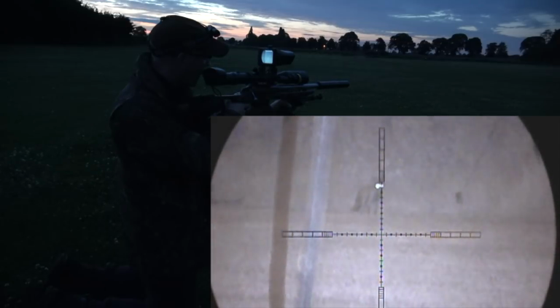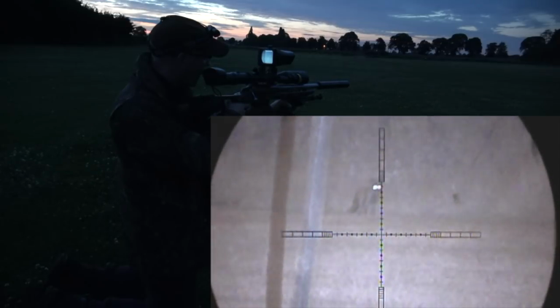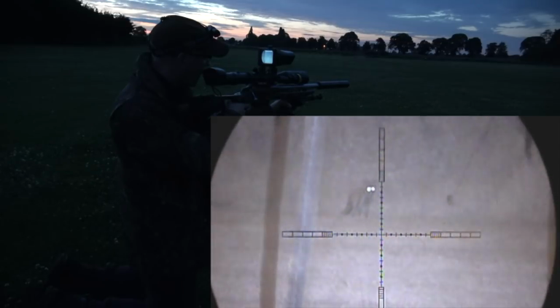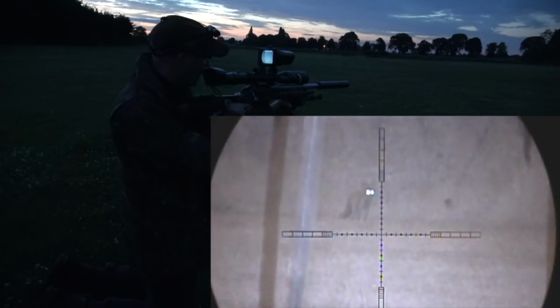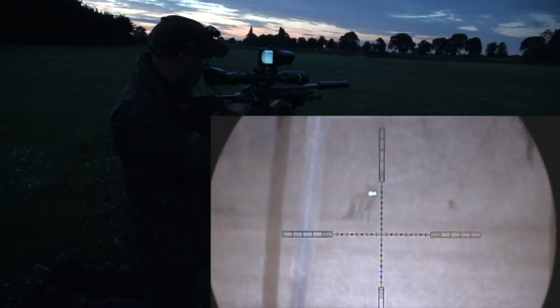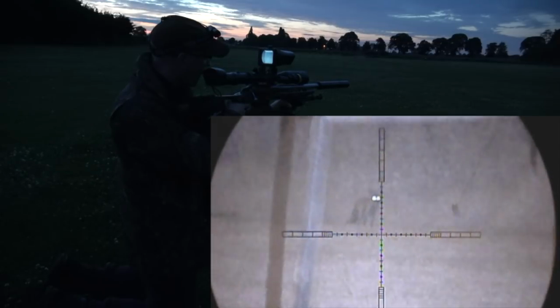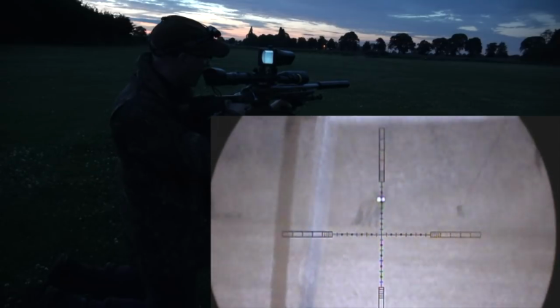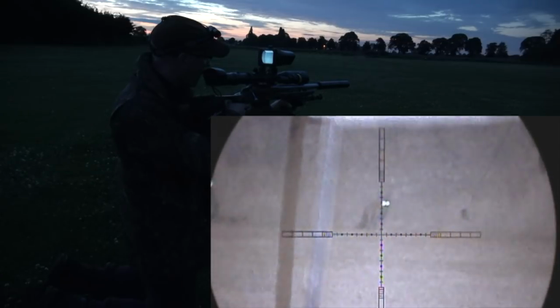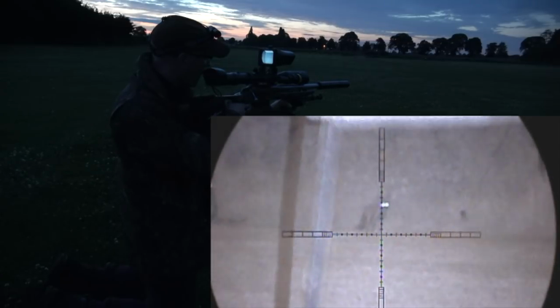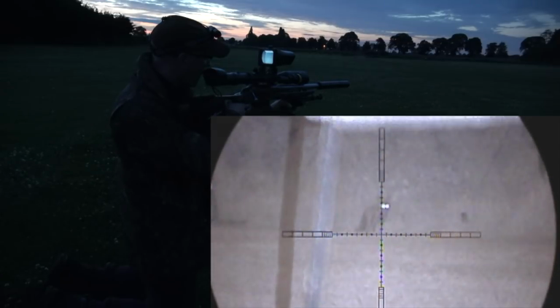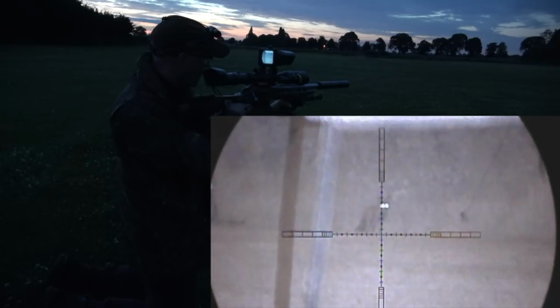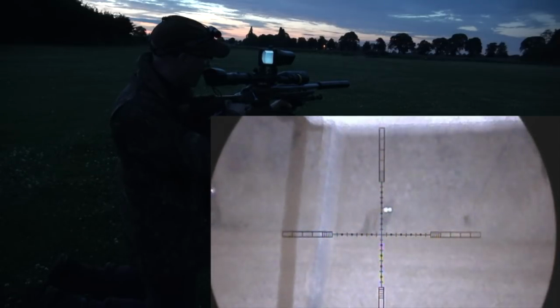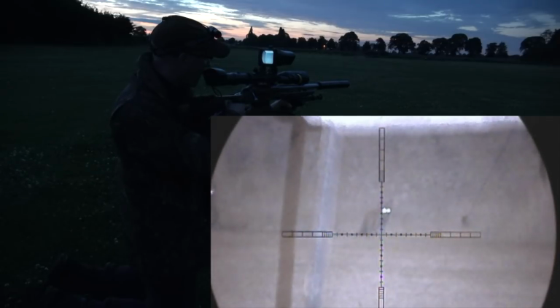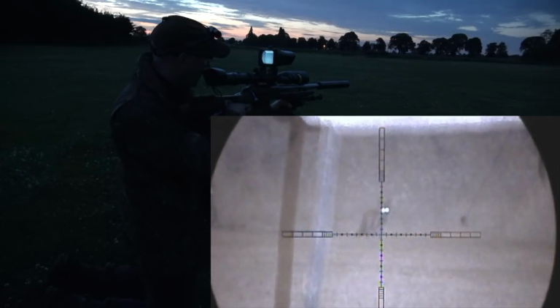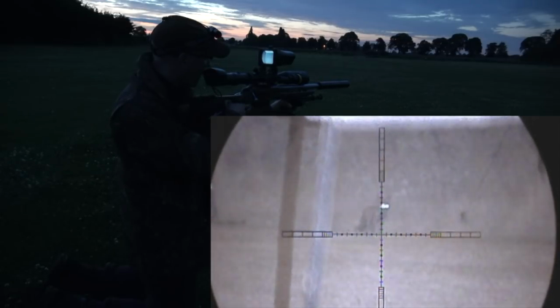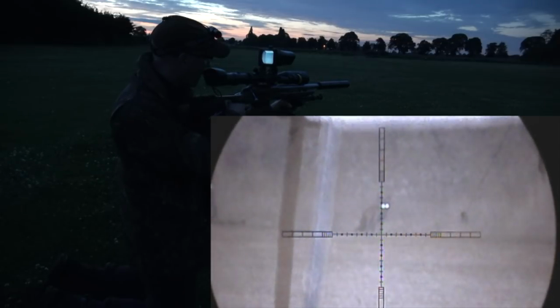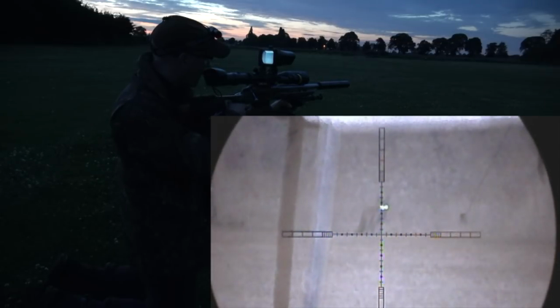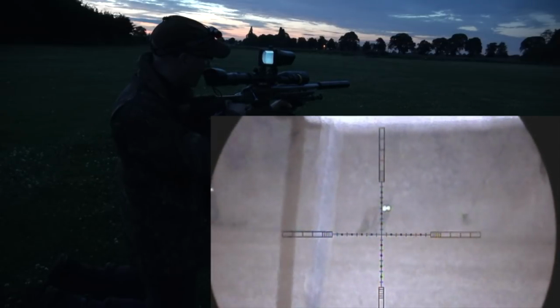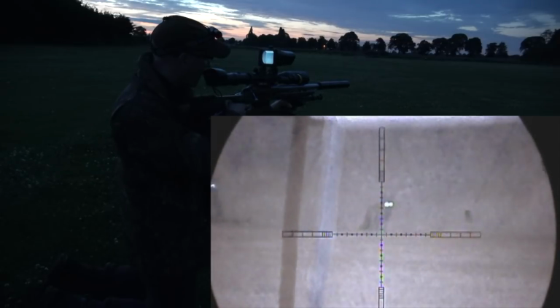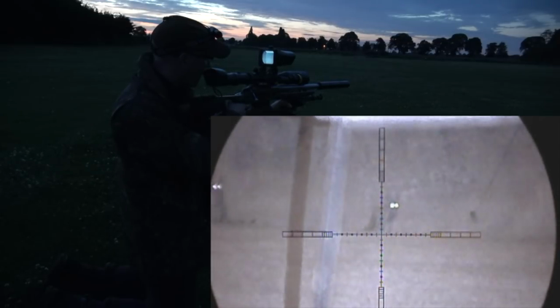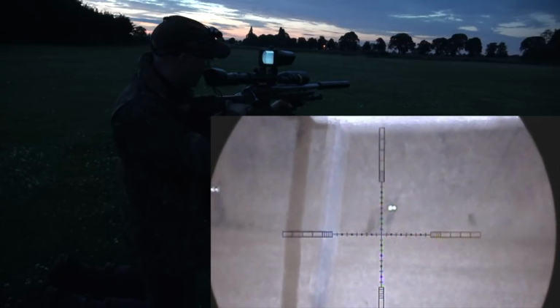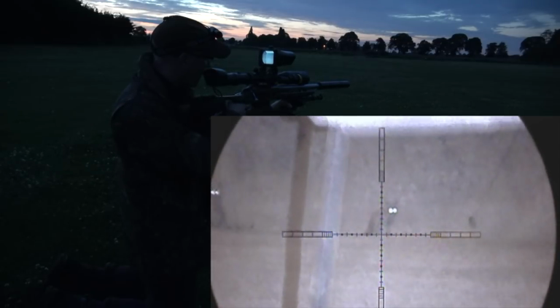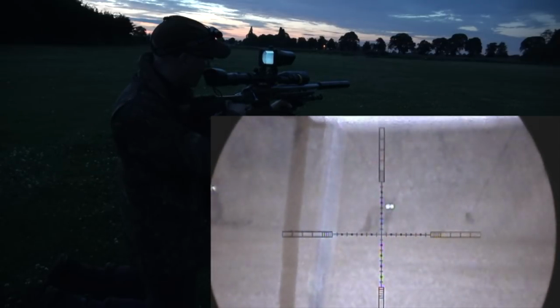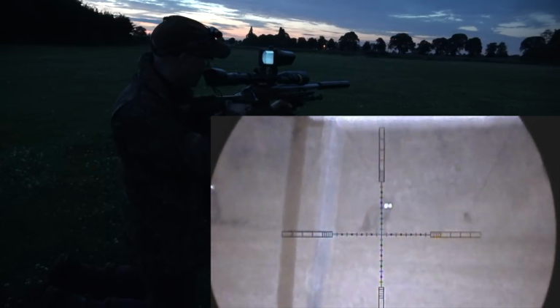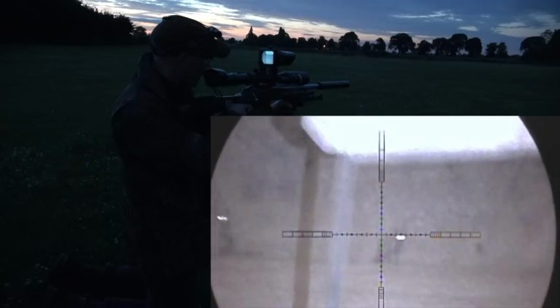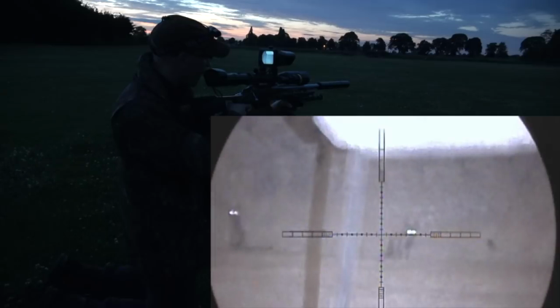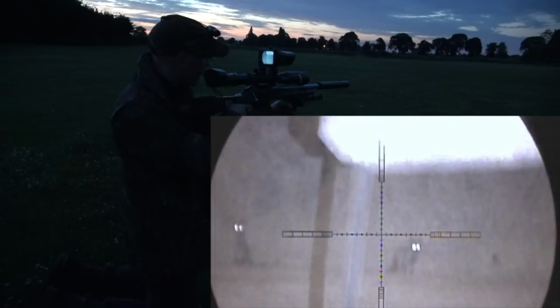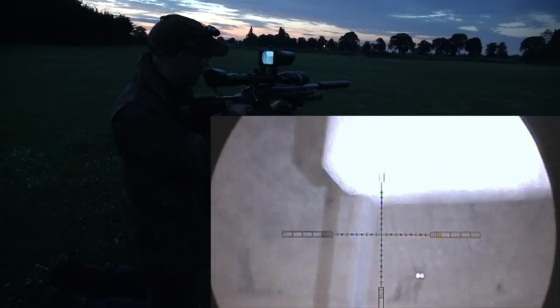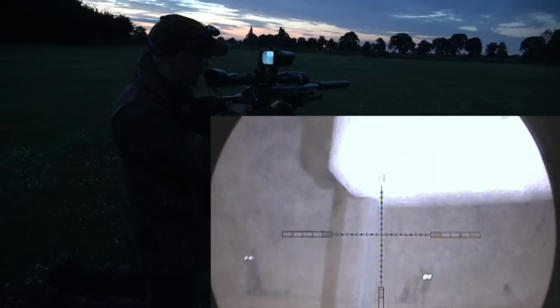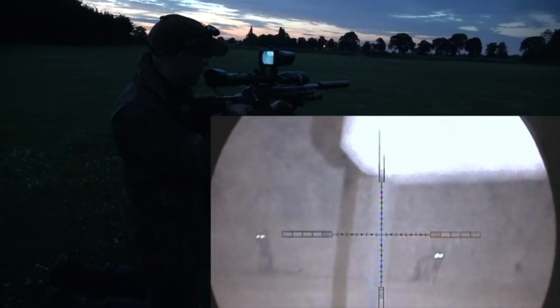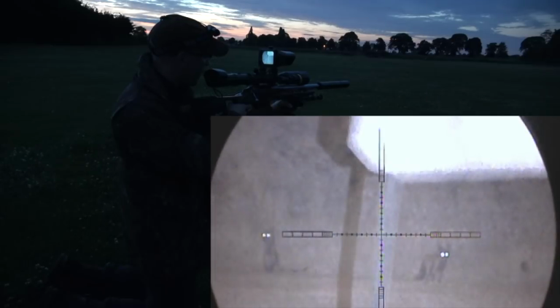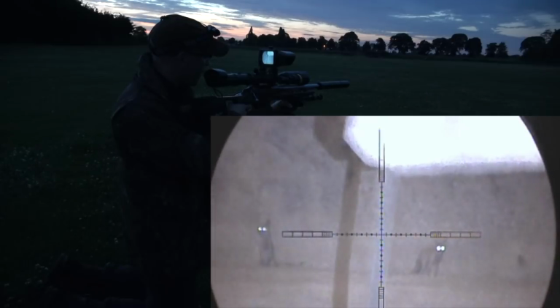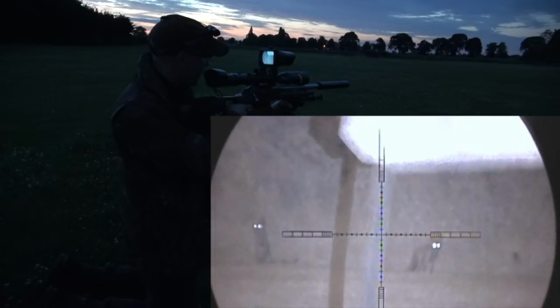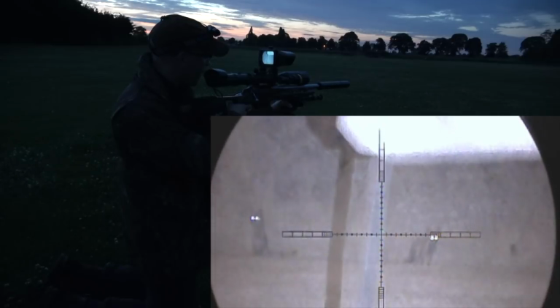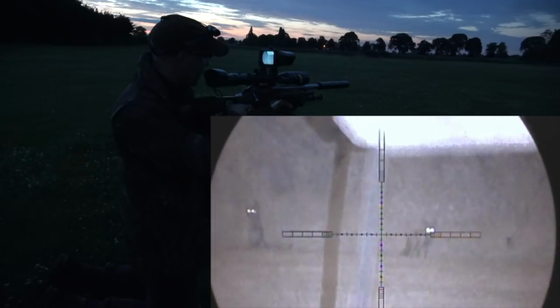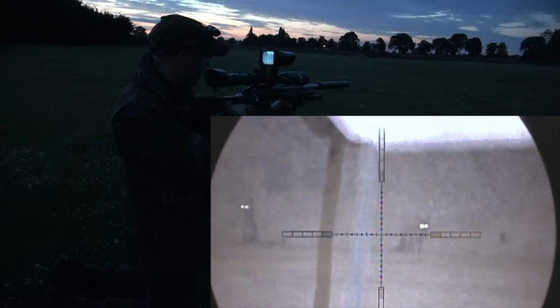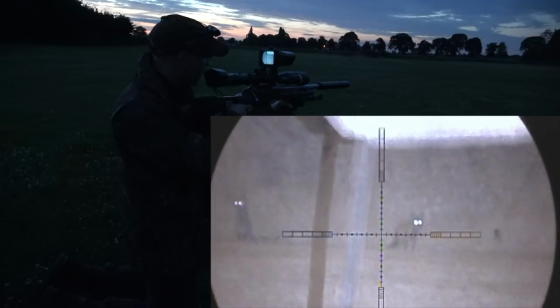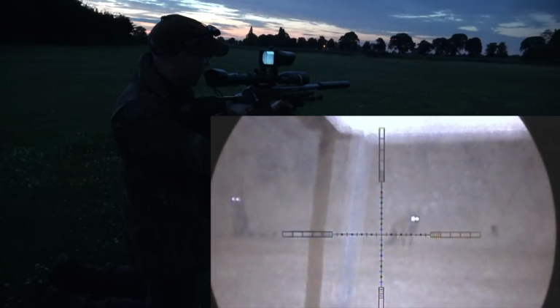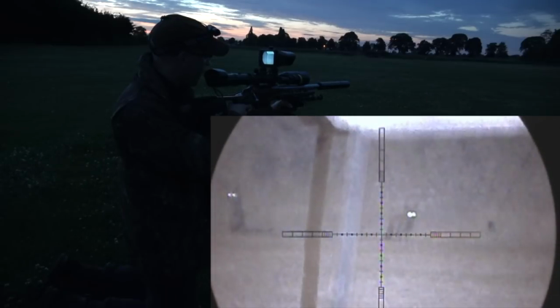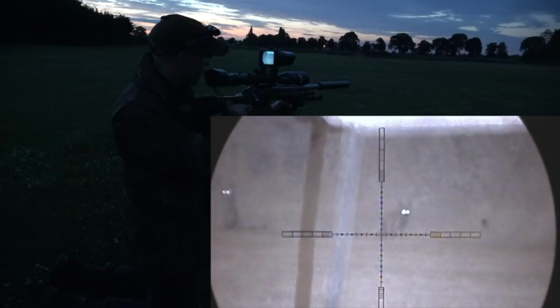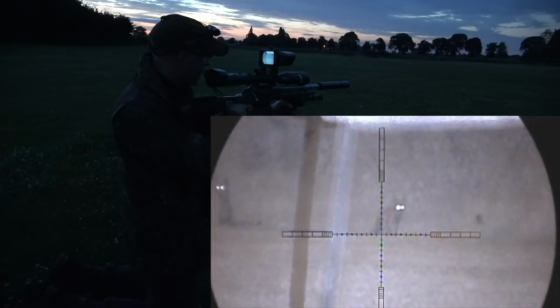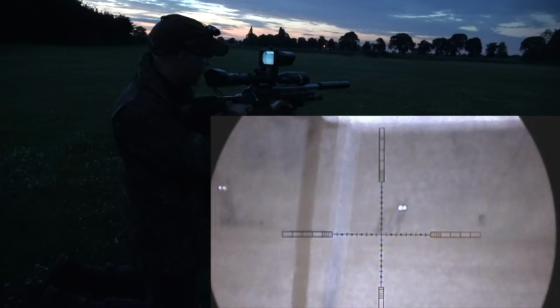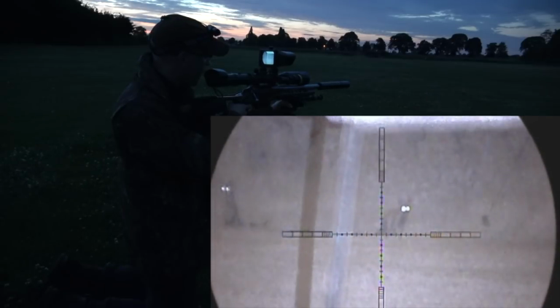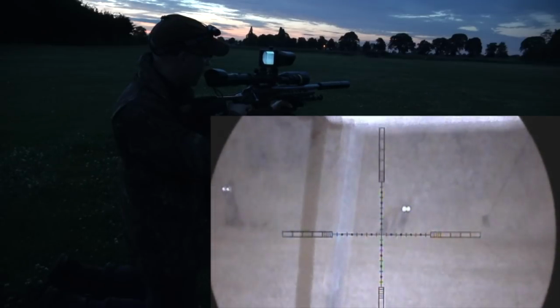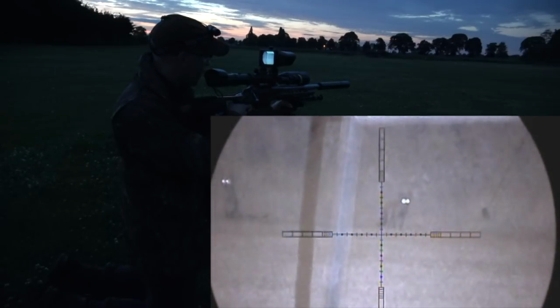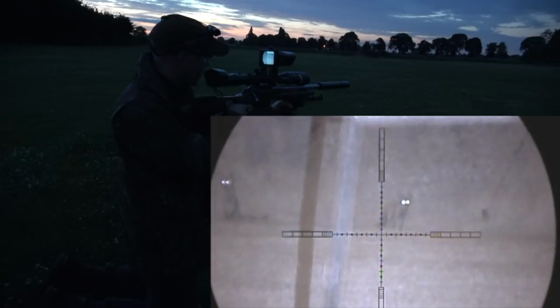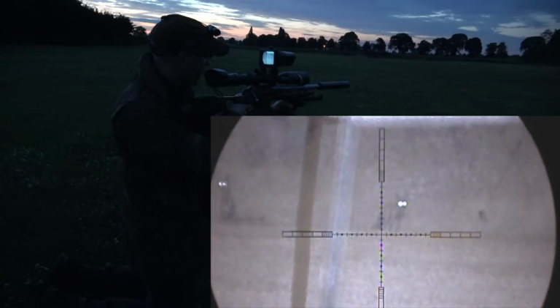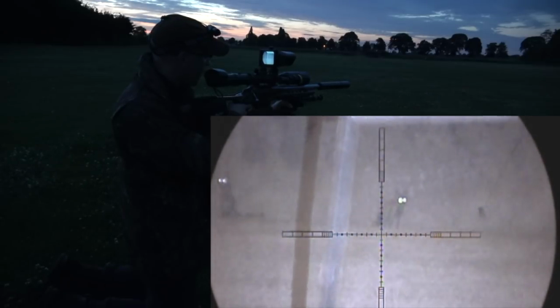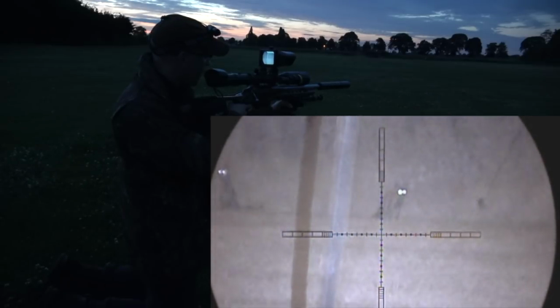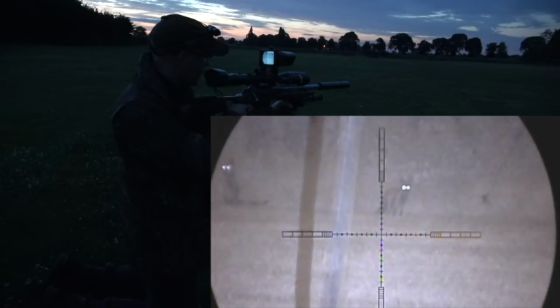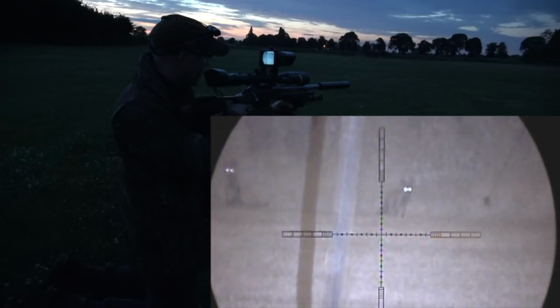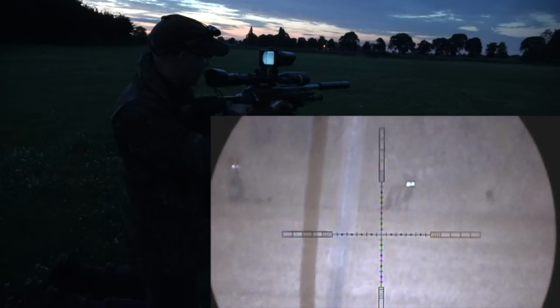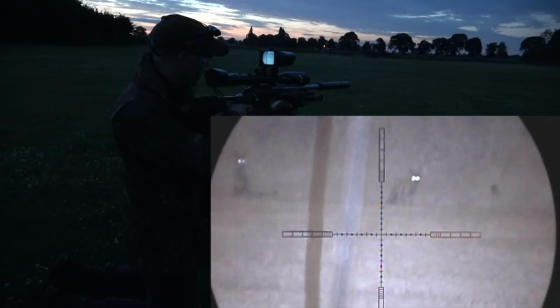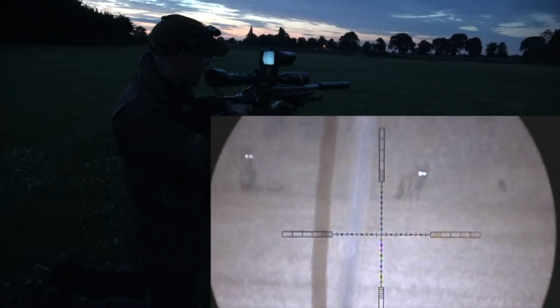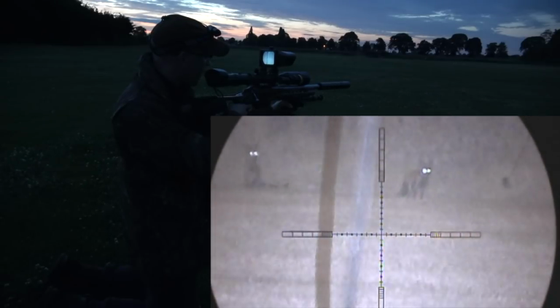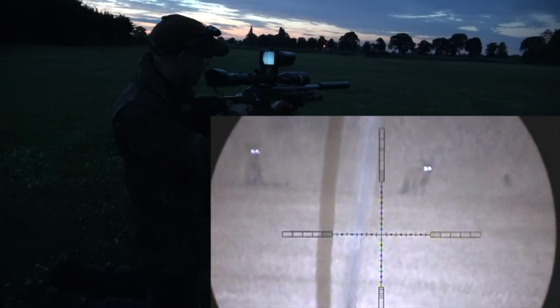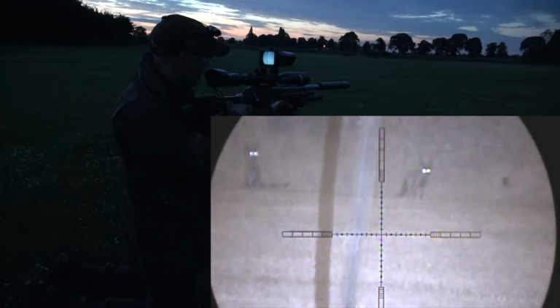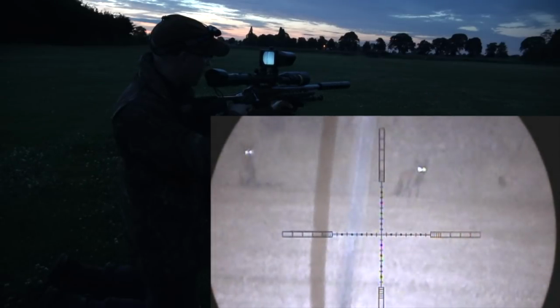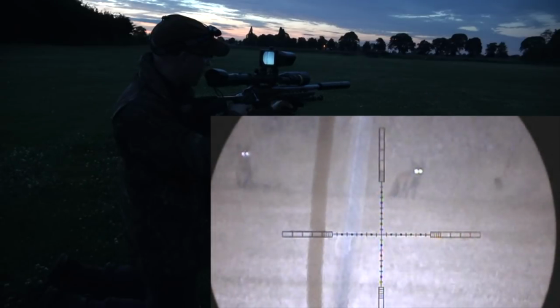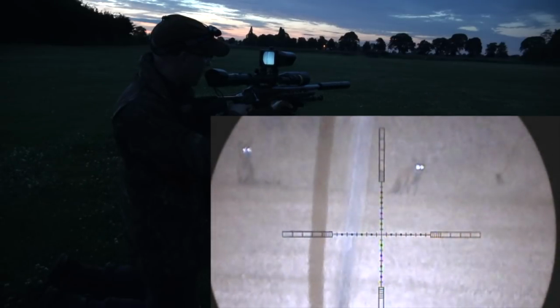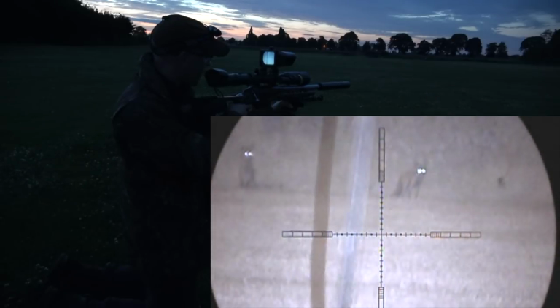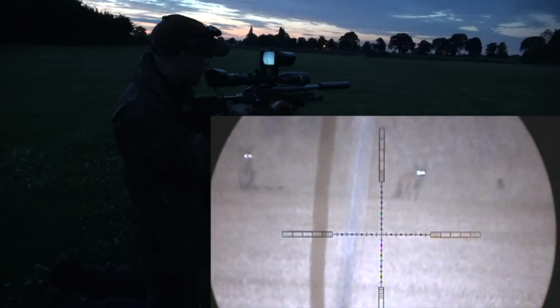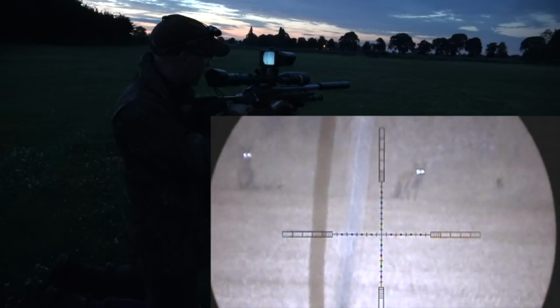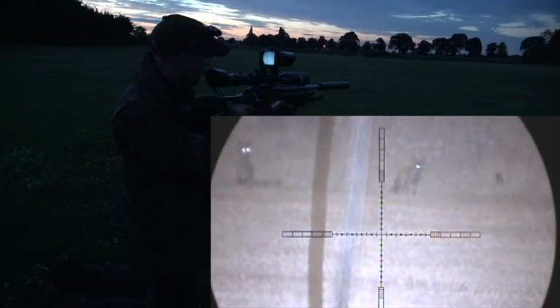With the Icotec GC500 wailing away with rabbit distress, as you can see it caught the attention of two of the cubs.